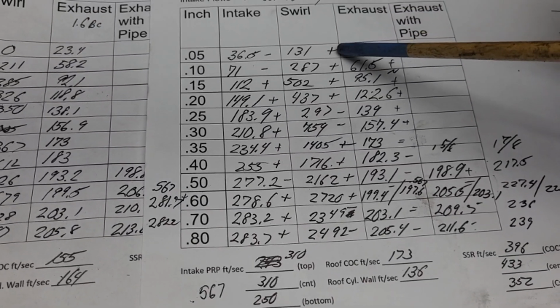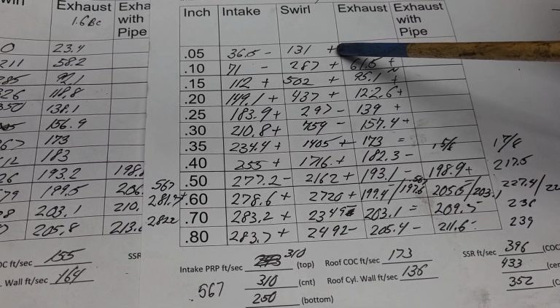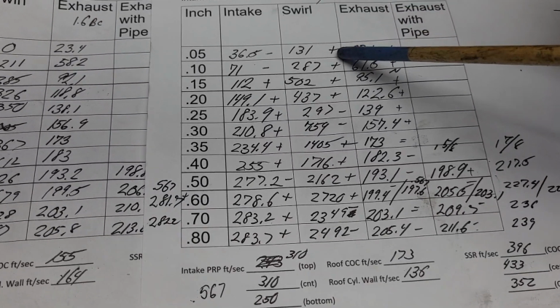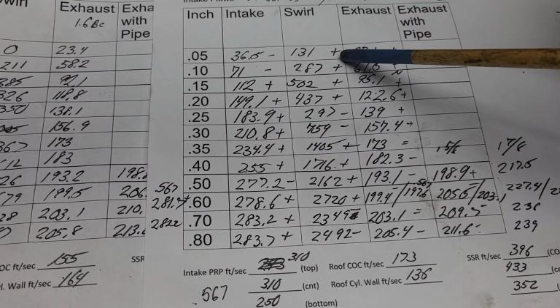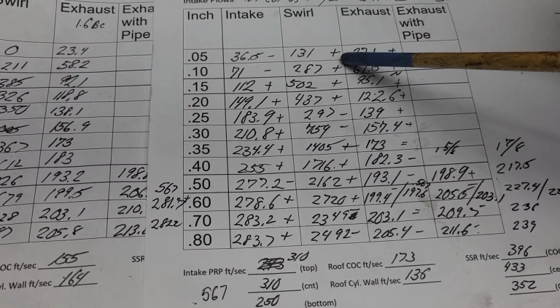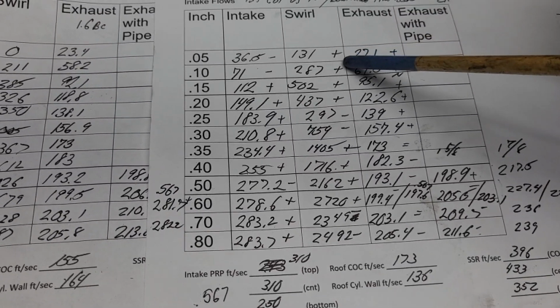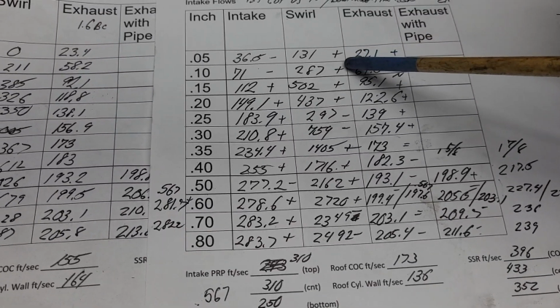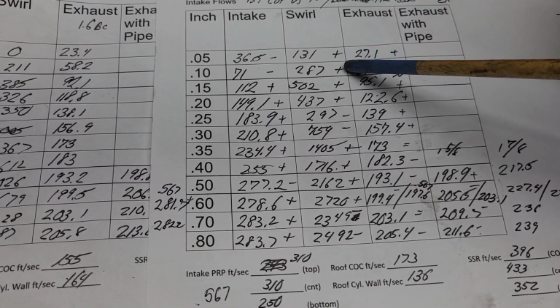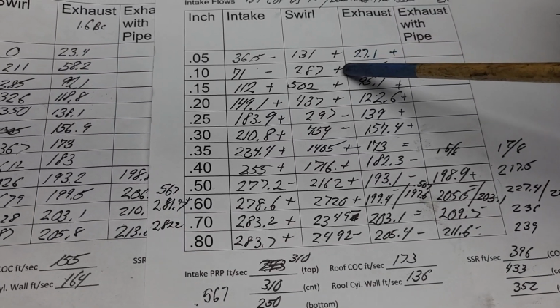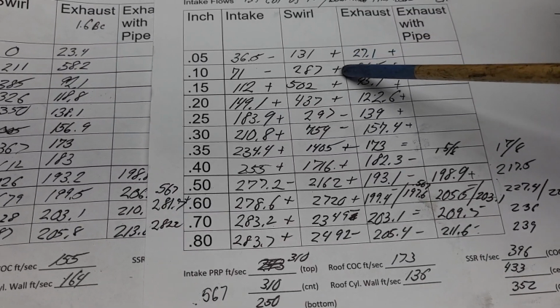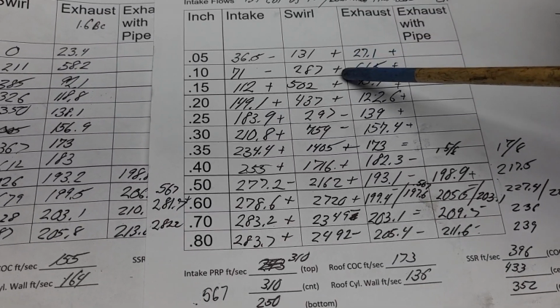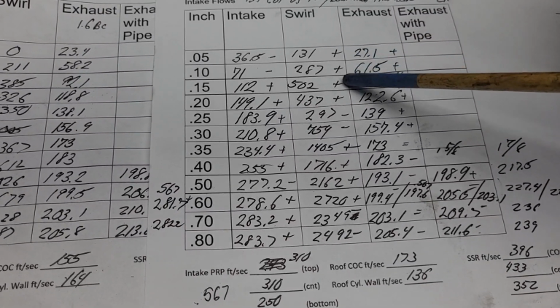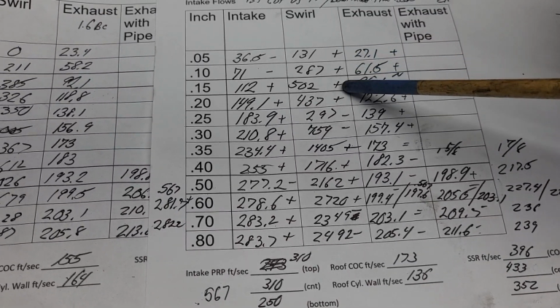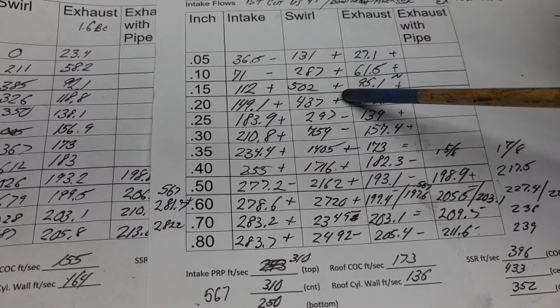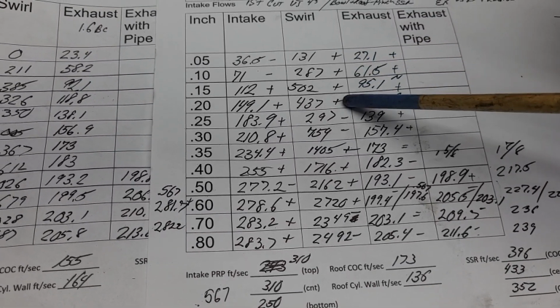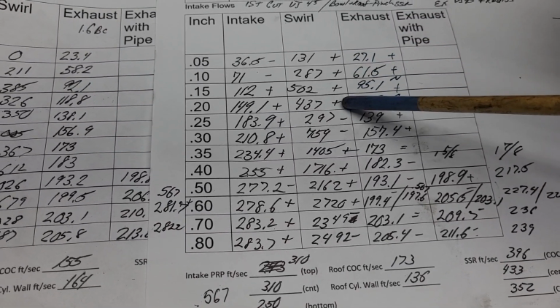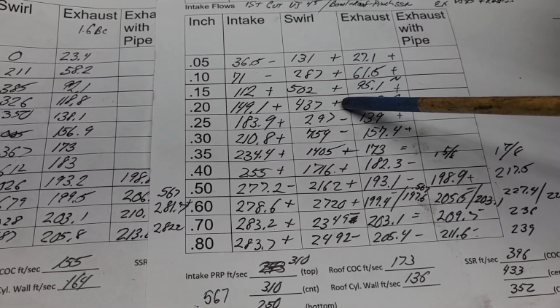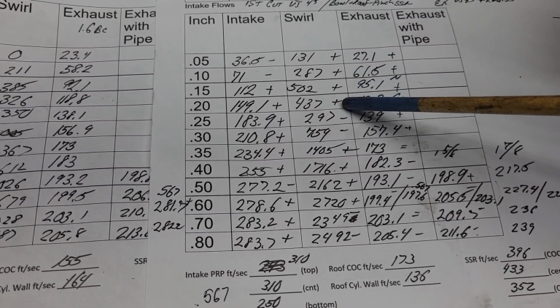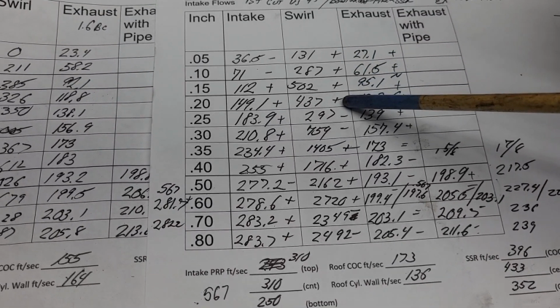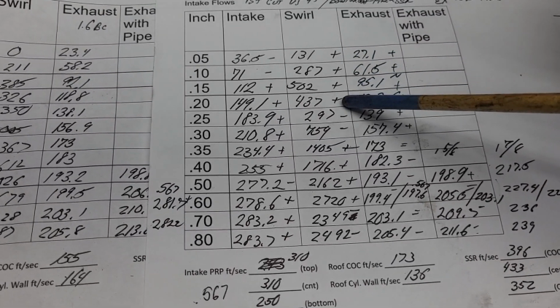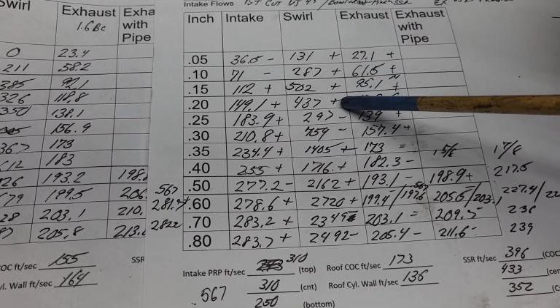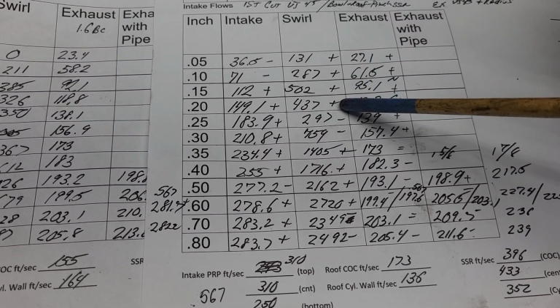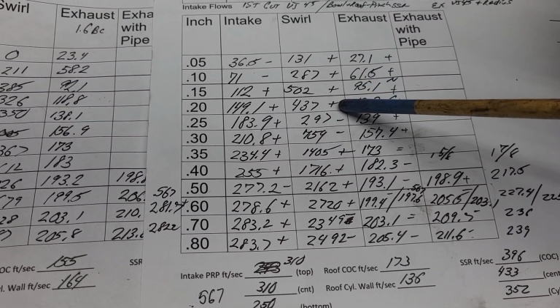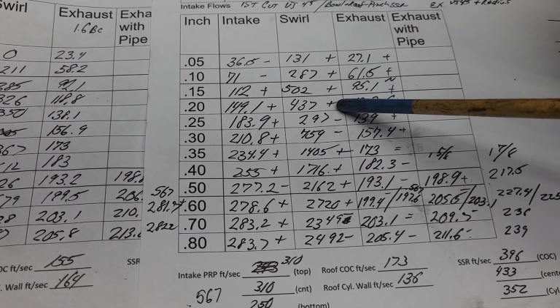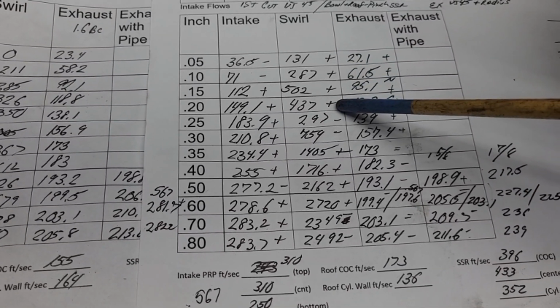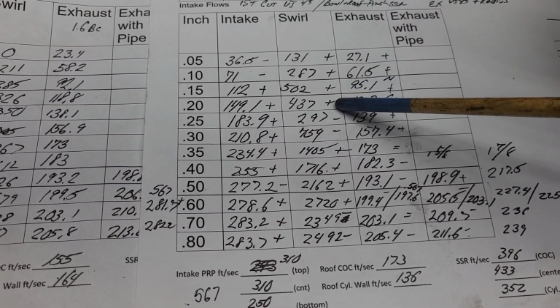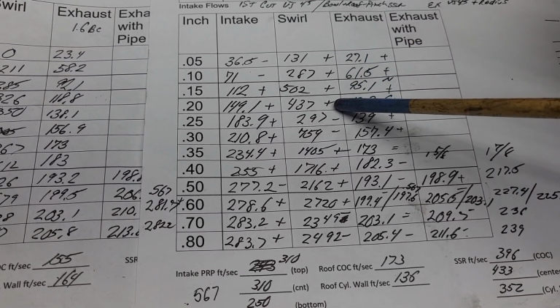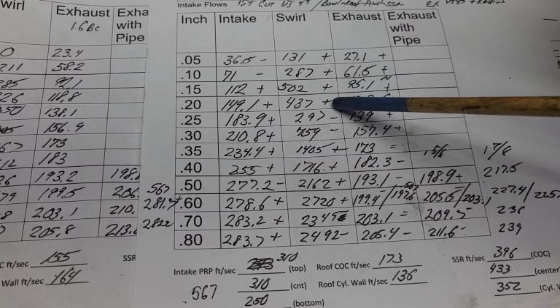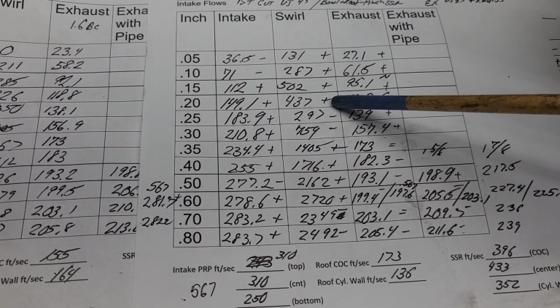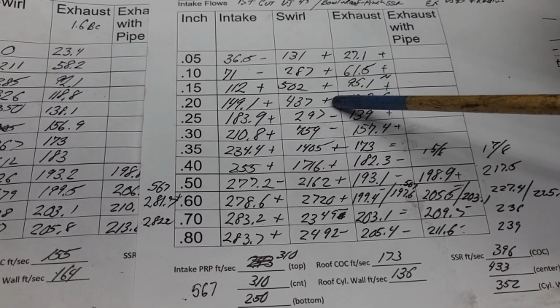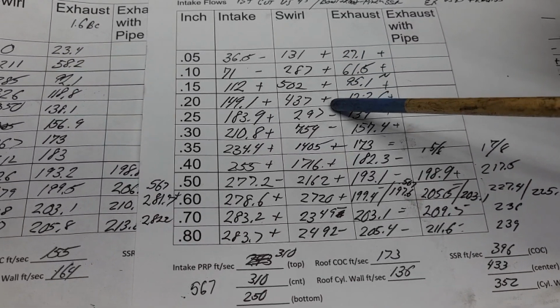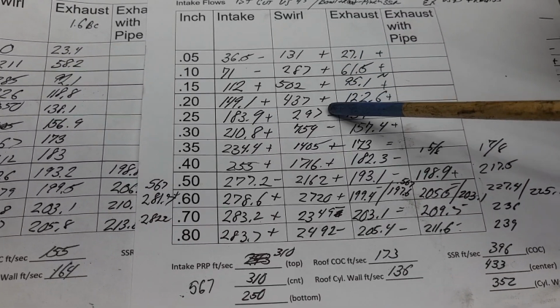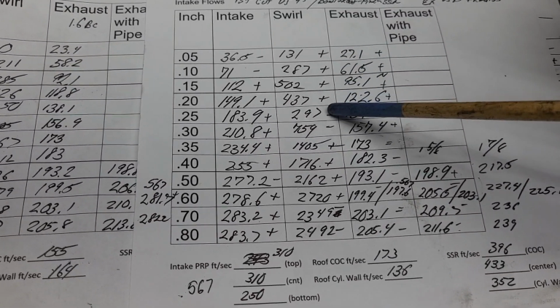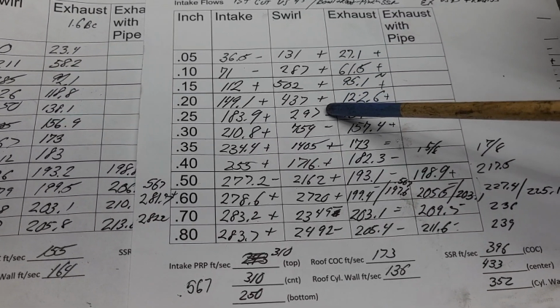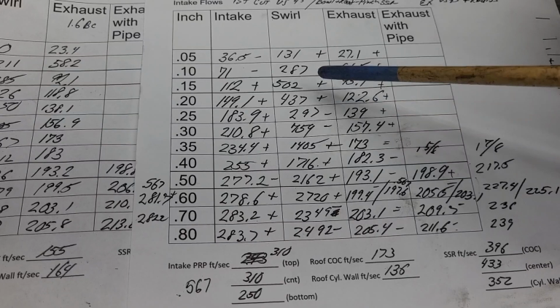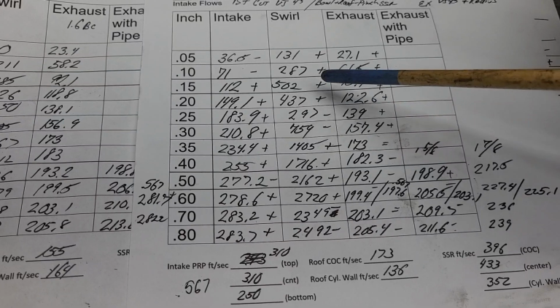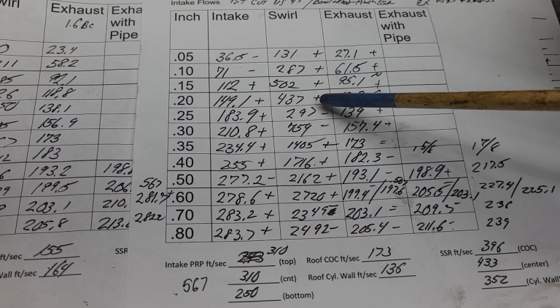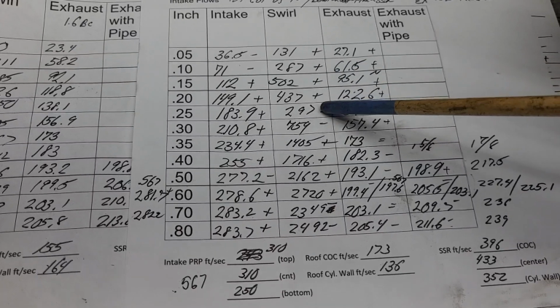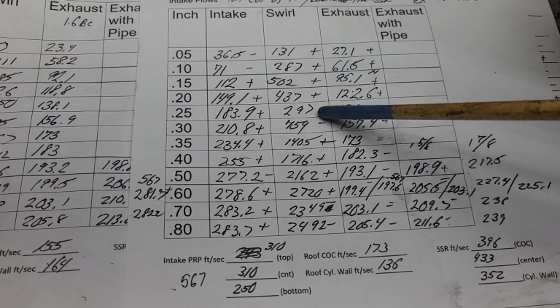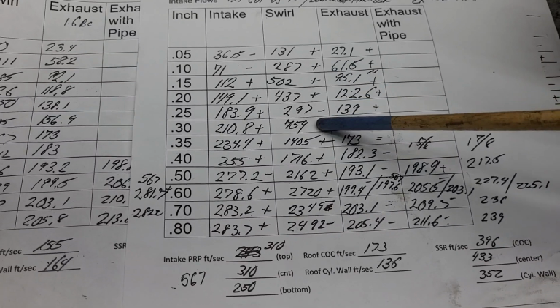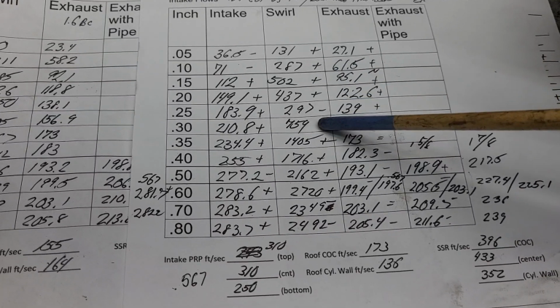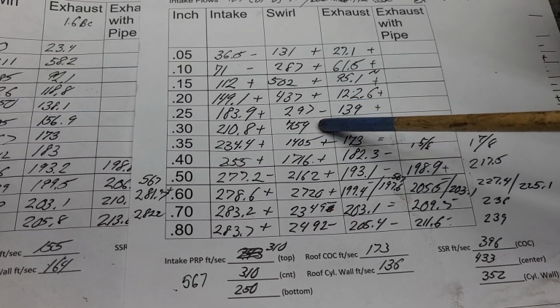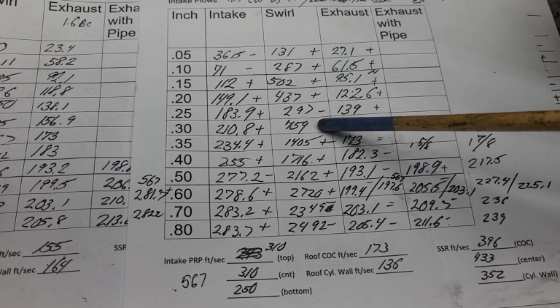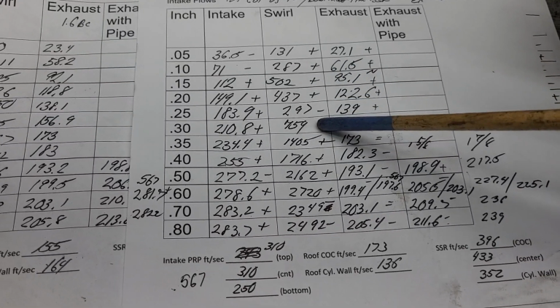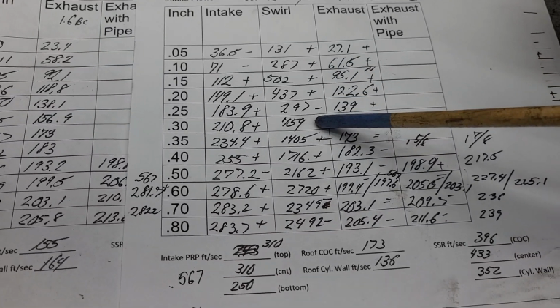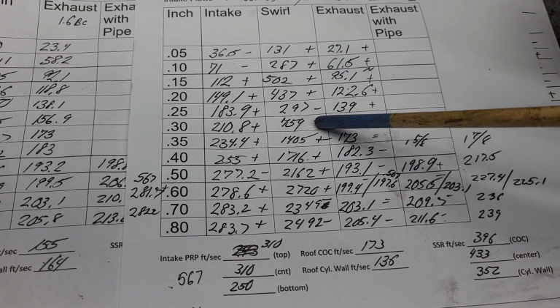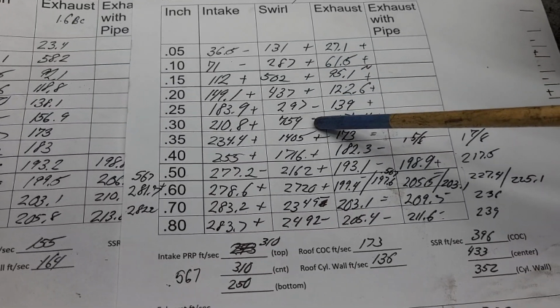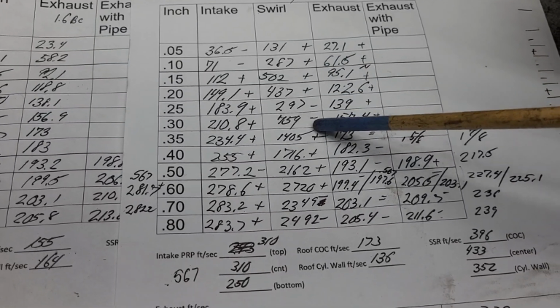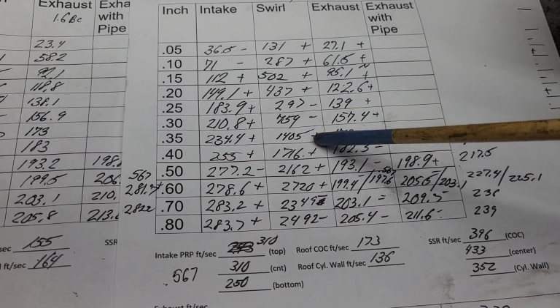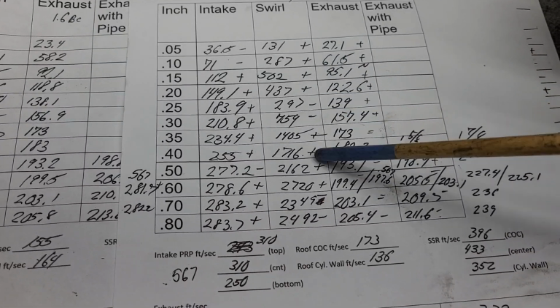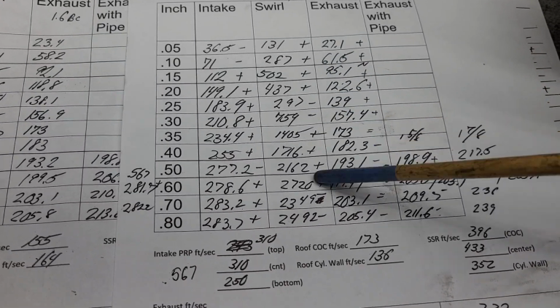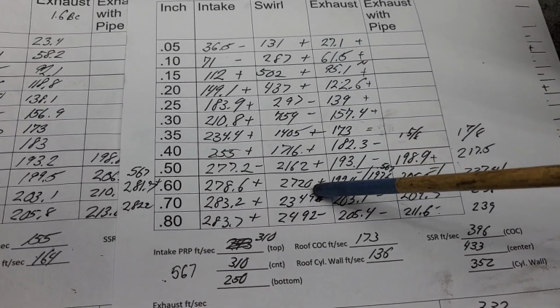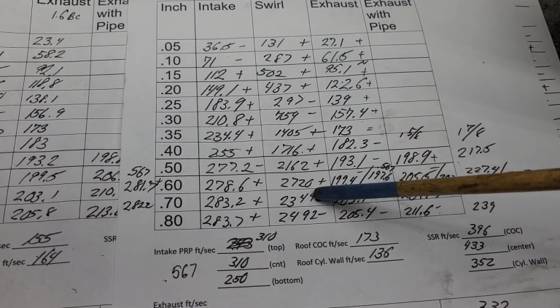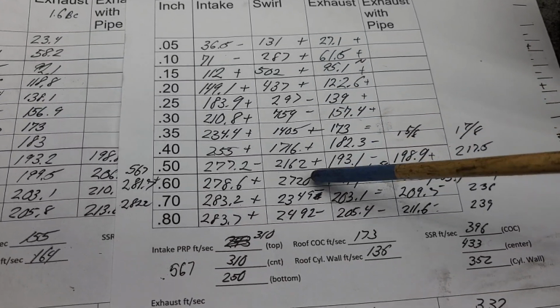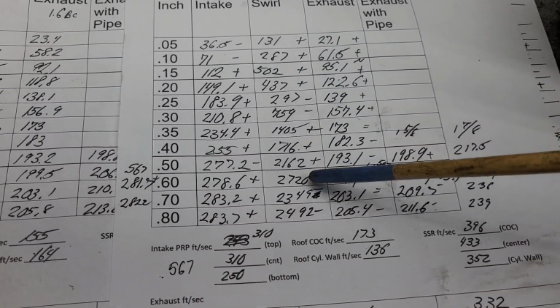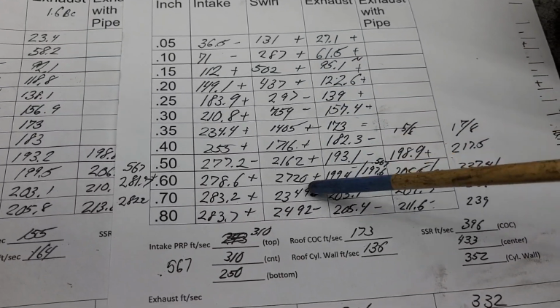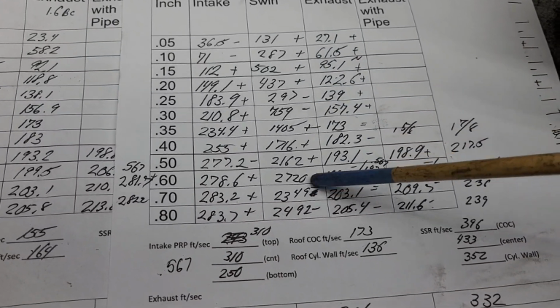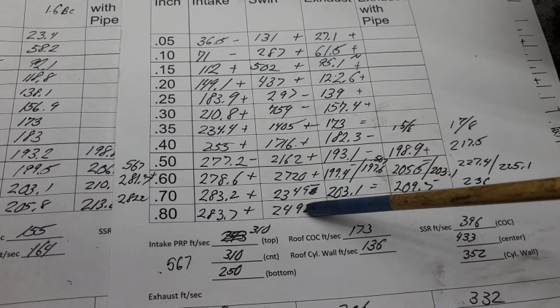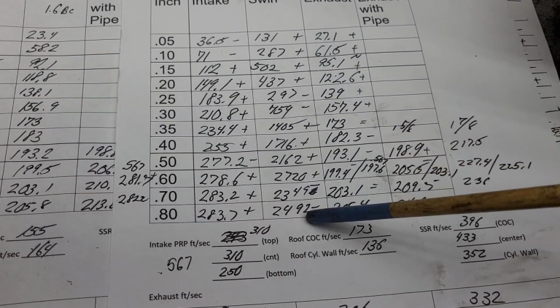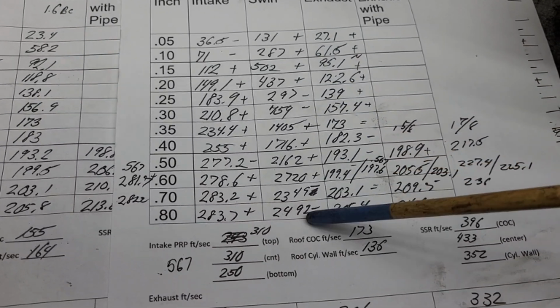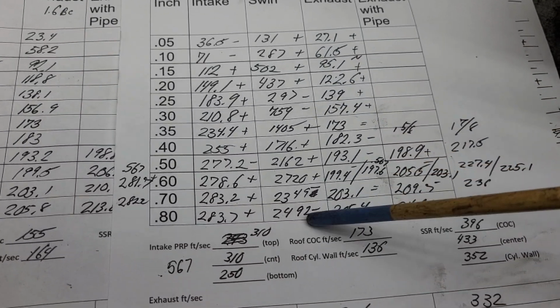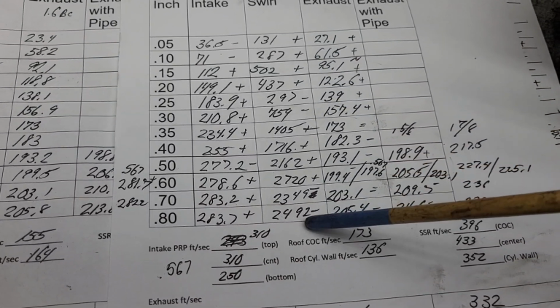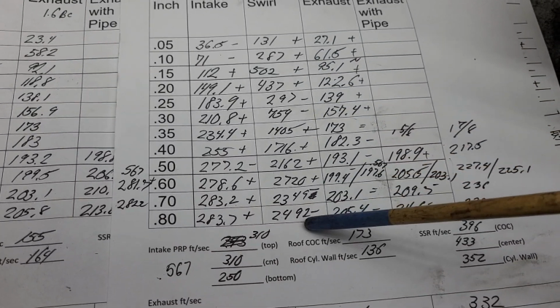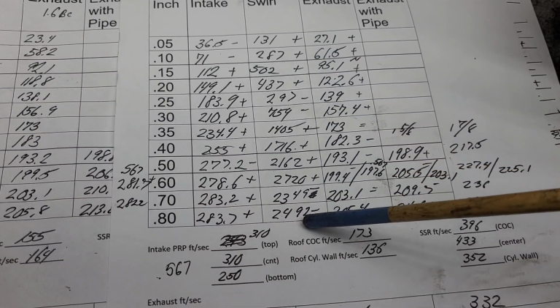And what do we have on the swirl? We got plus, plus, plus on the swirl with two drops, and plus, plus with two drops — overall positives on swirl.